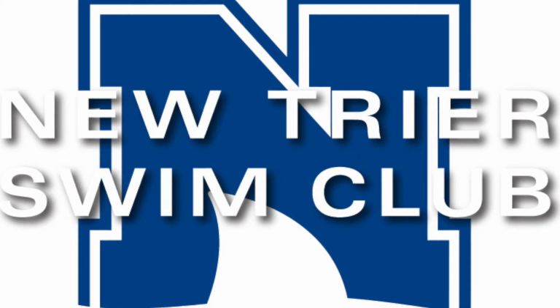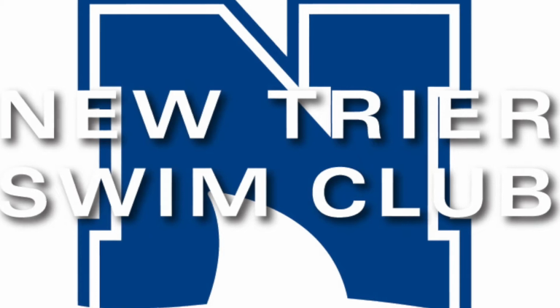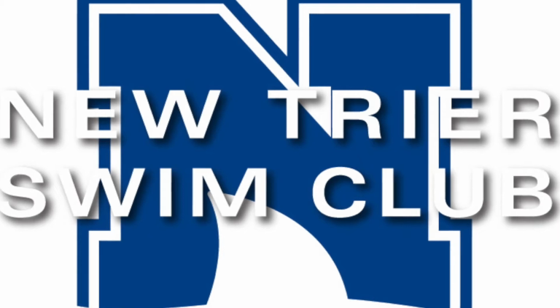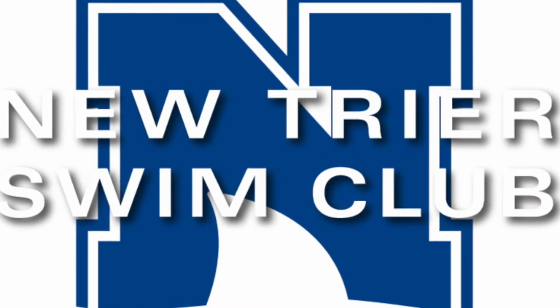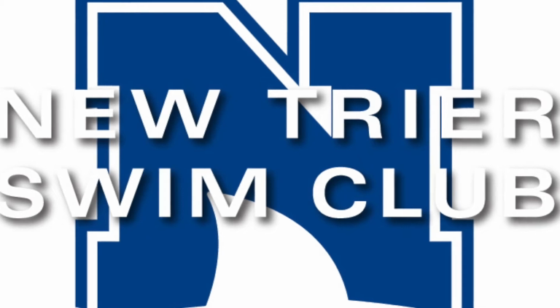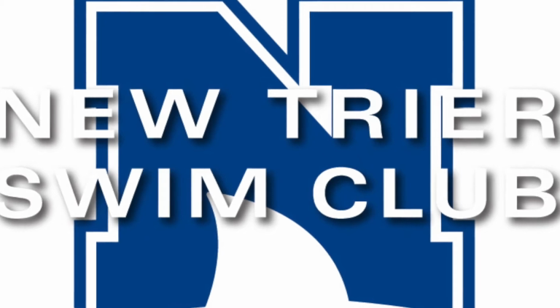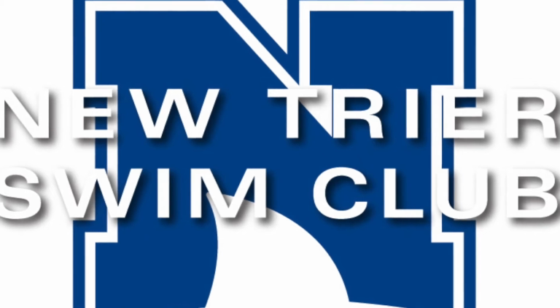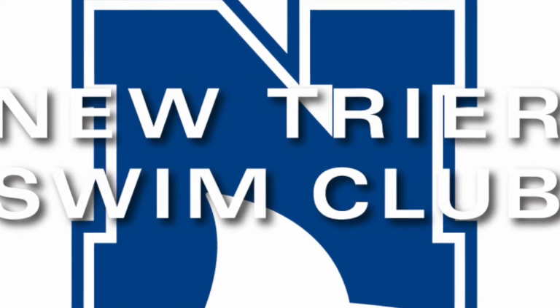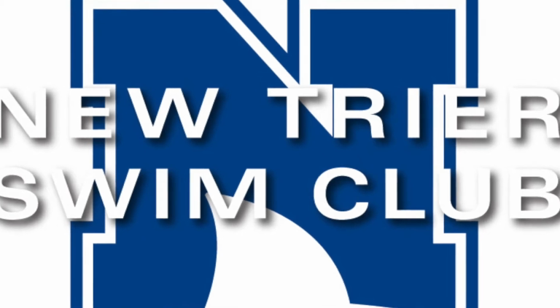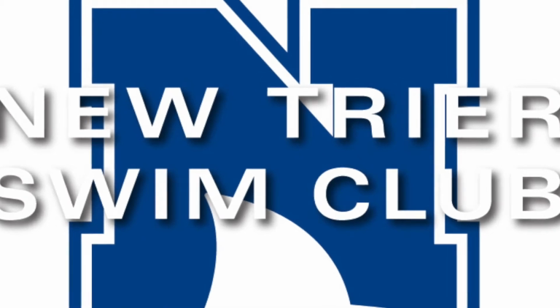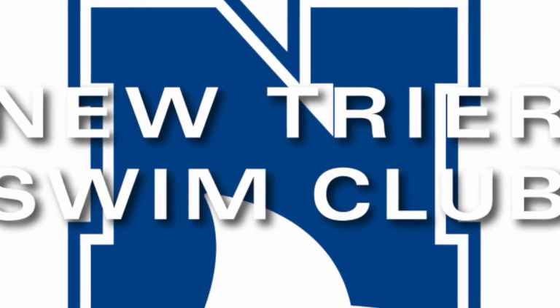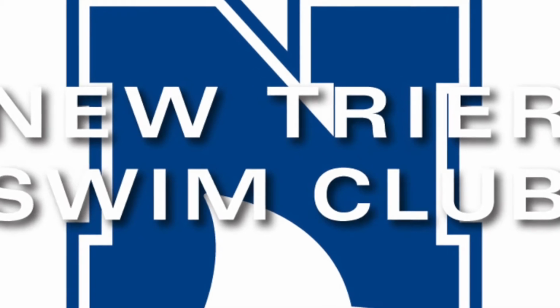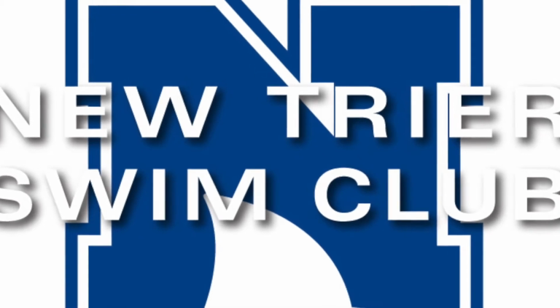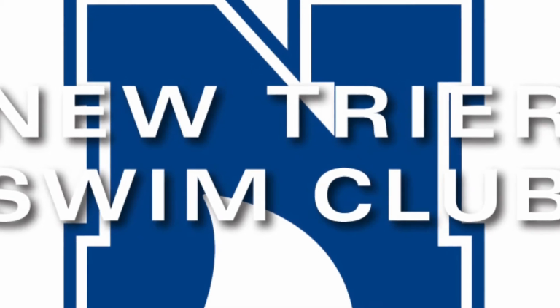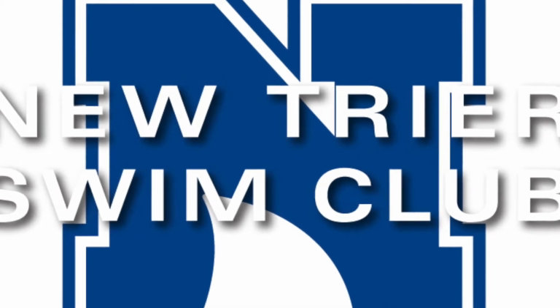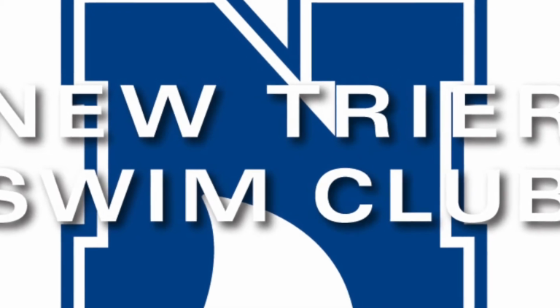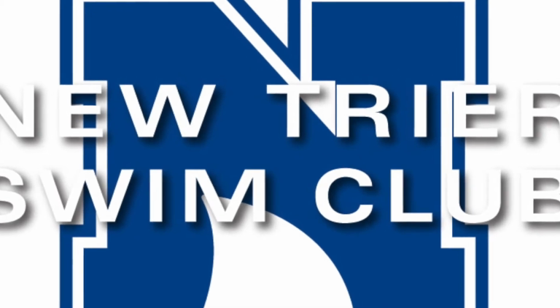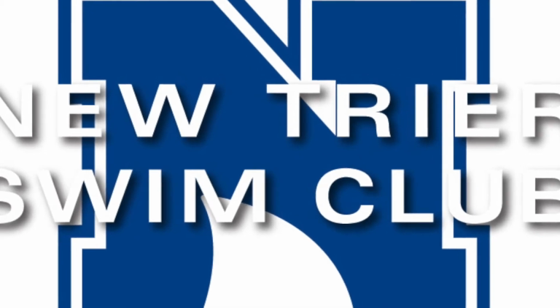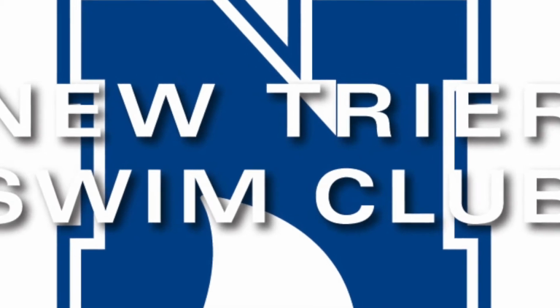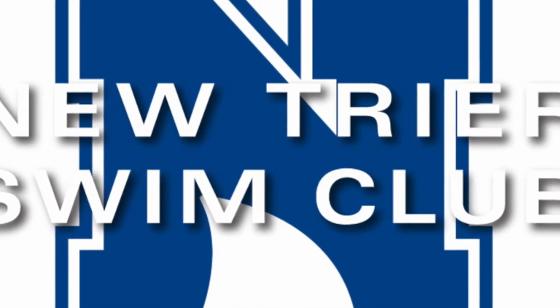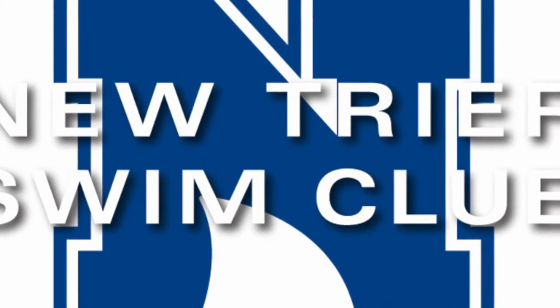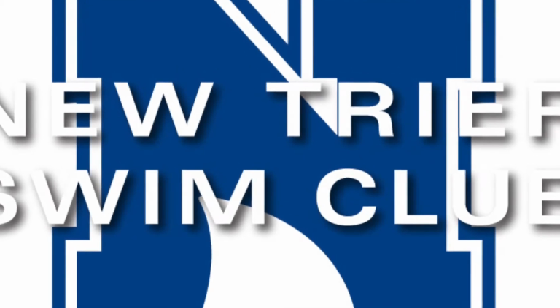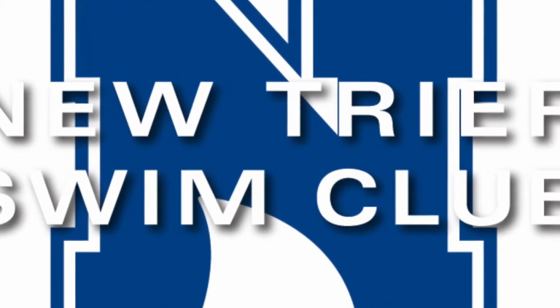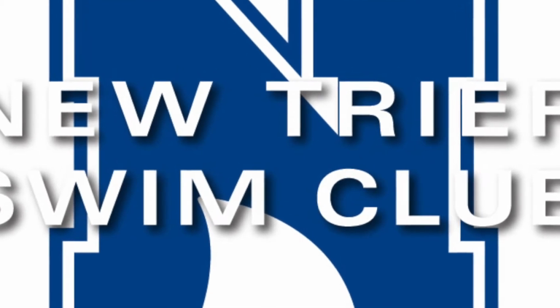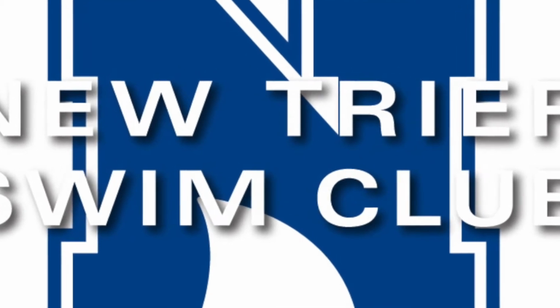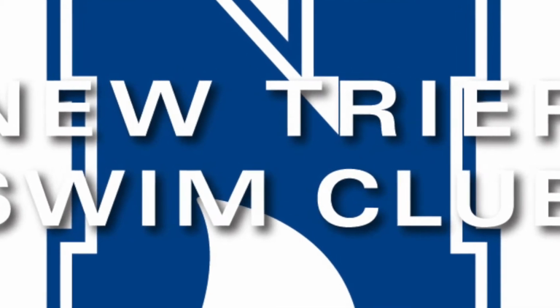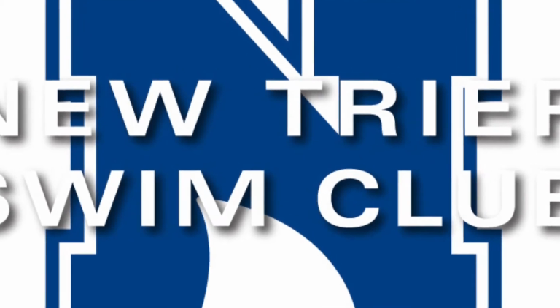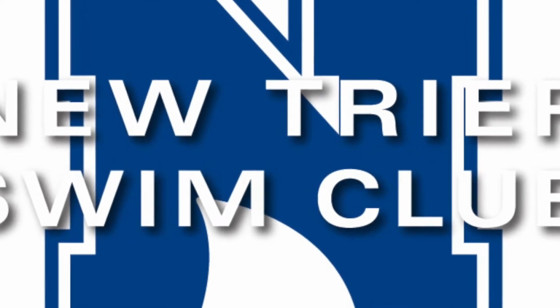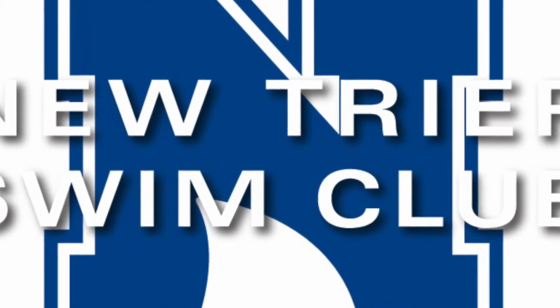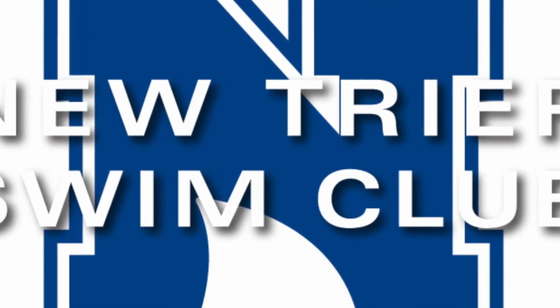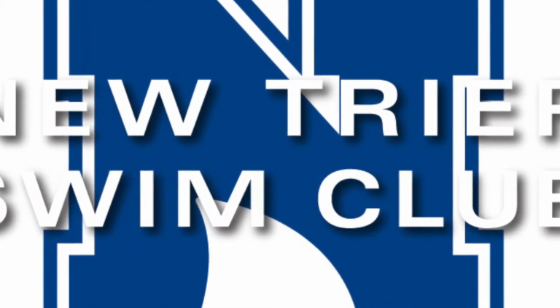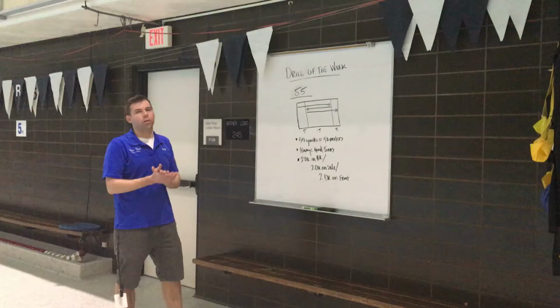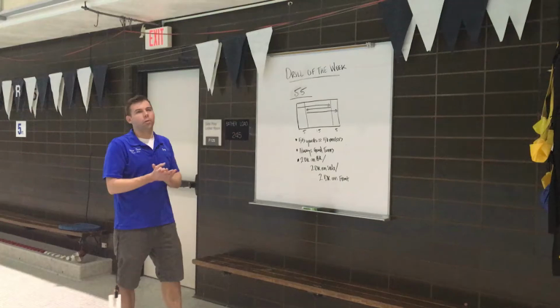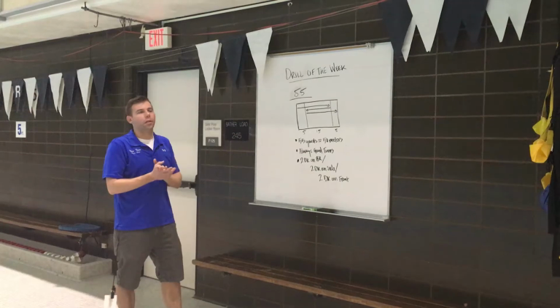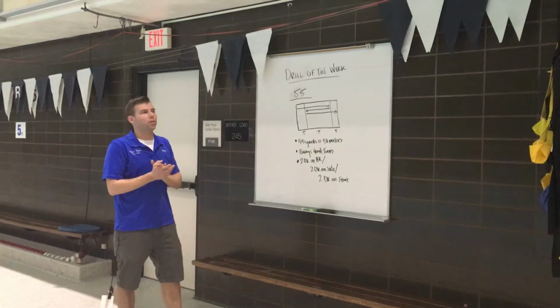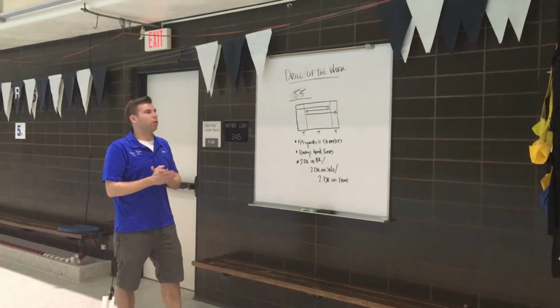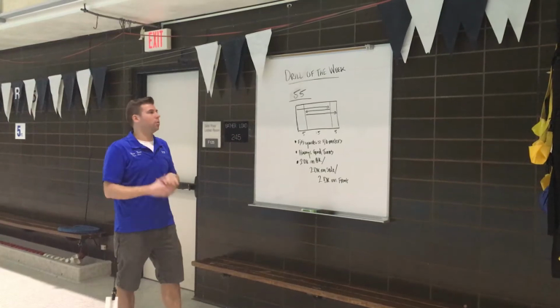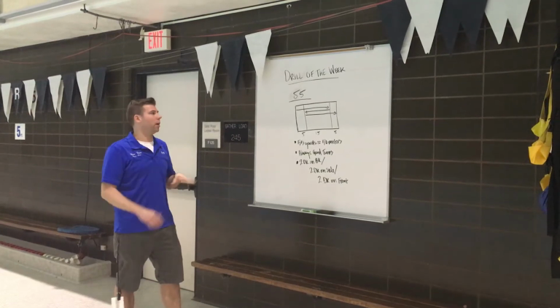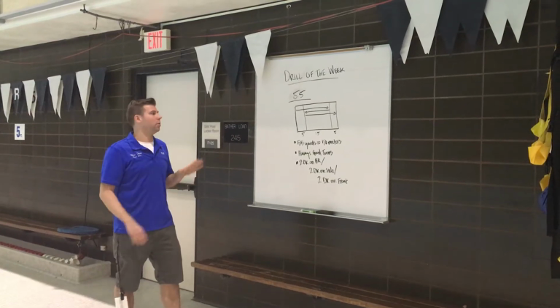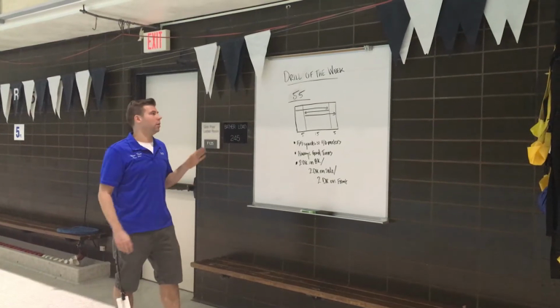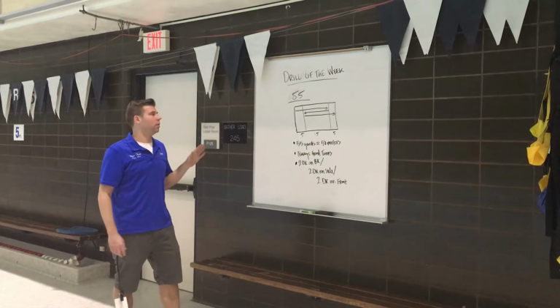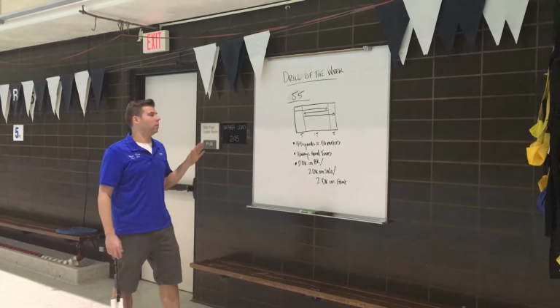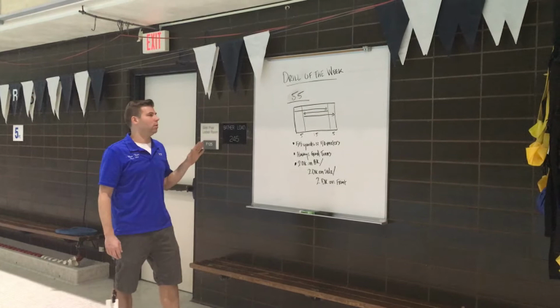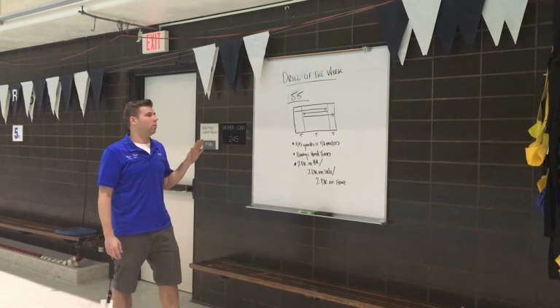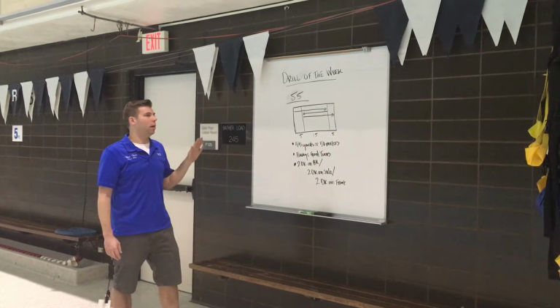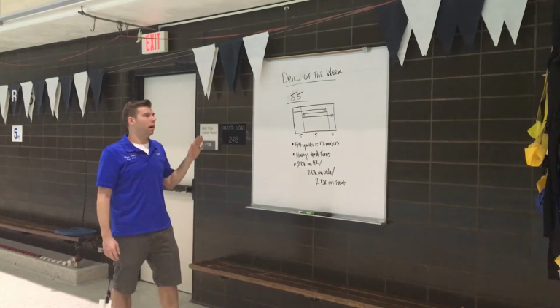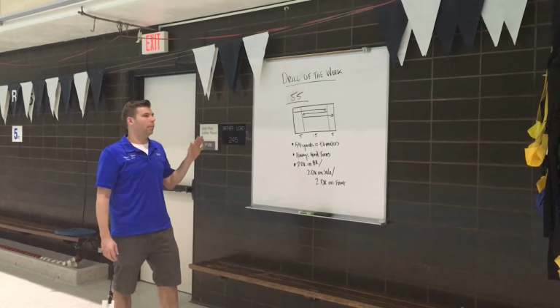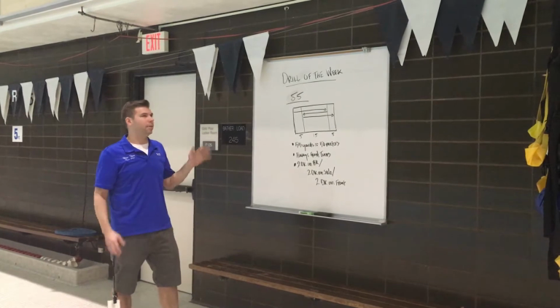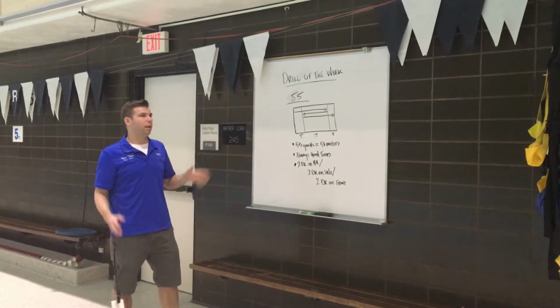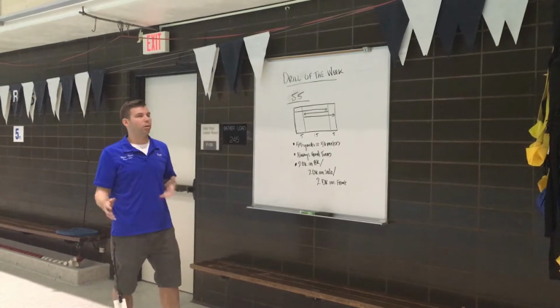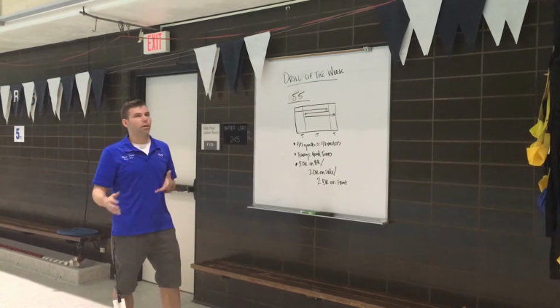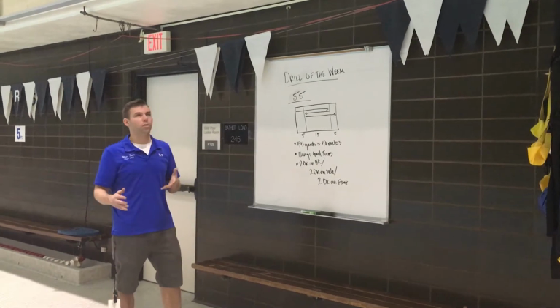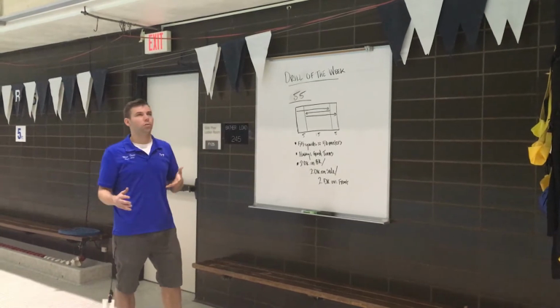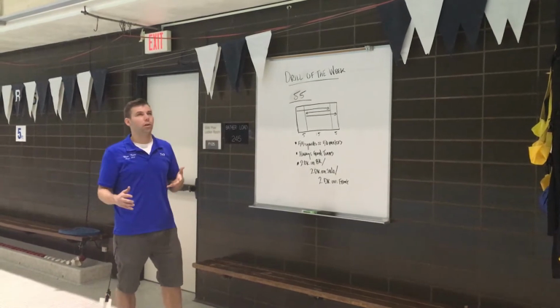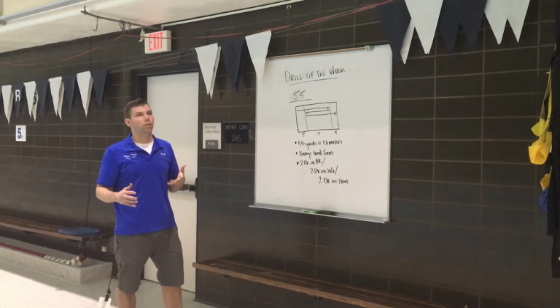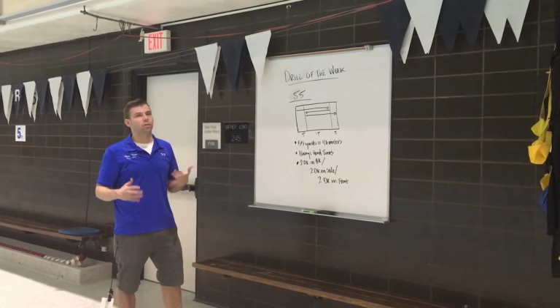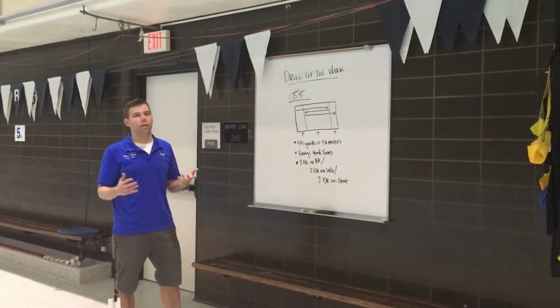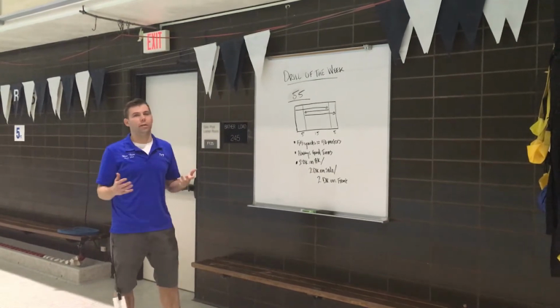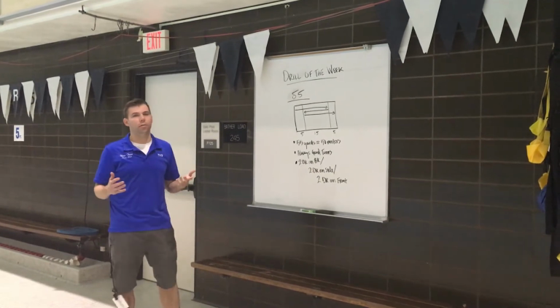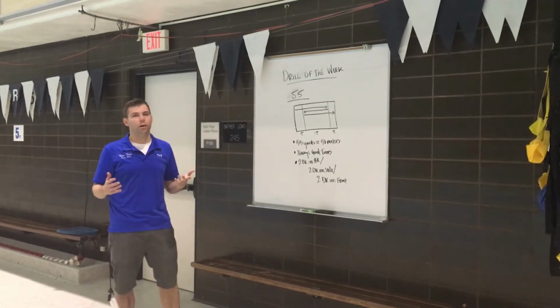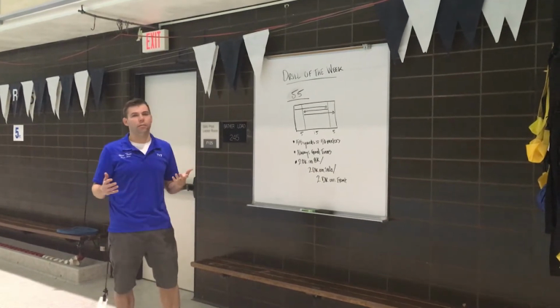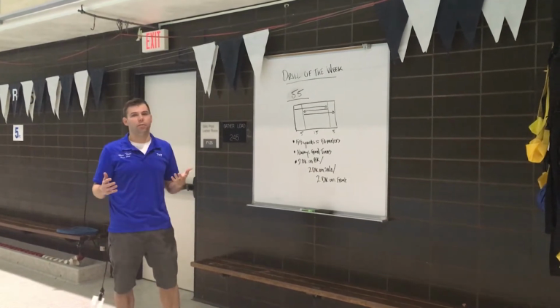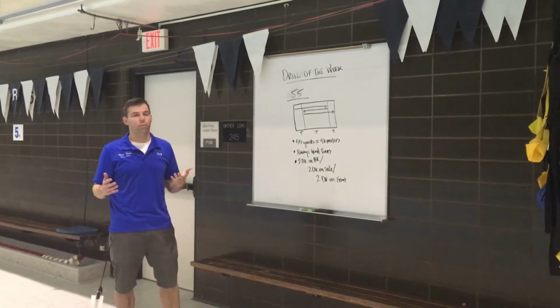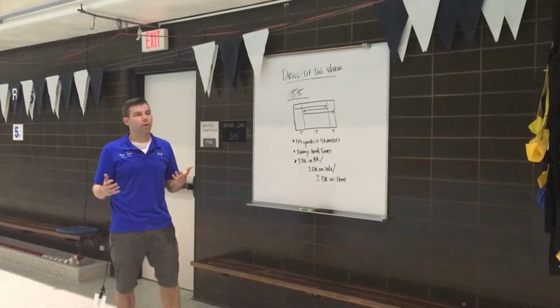I'm Coach Matt from Nutrior Swim Club and this is Drill of the Week. This week we're actually going to do something that's not really a drill — it's just kind of a way of swimming.